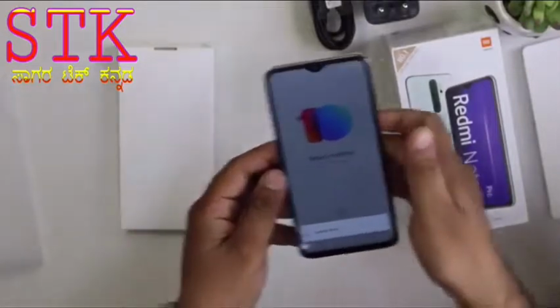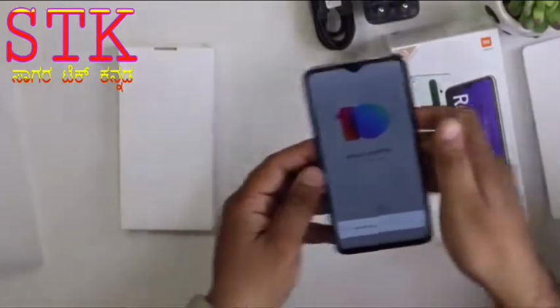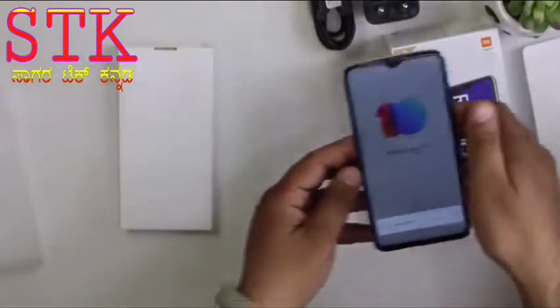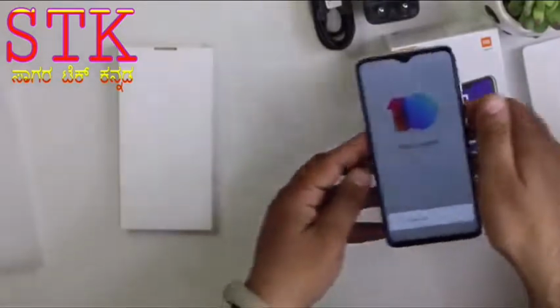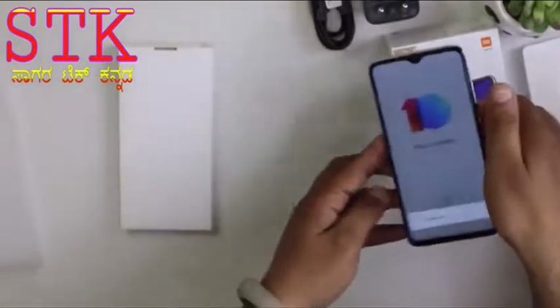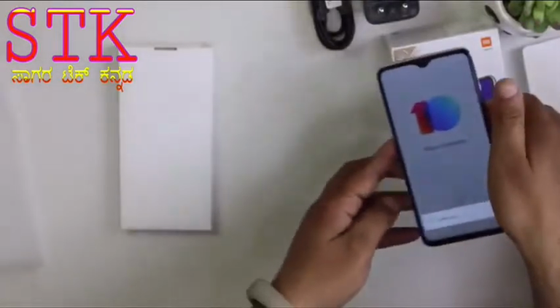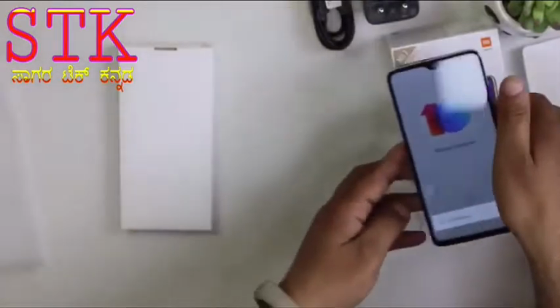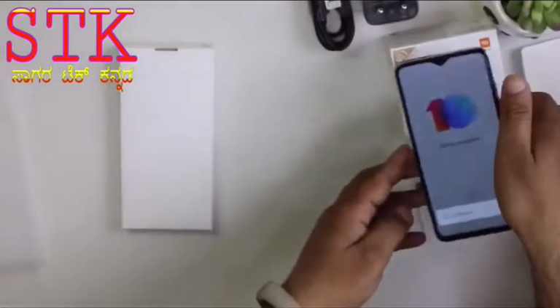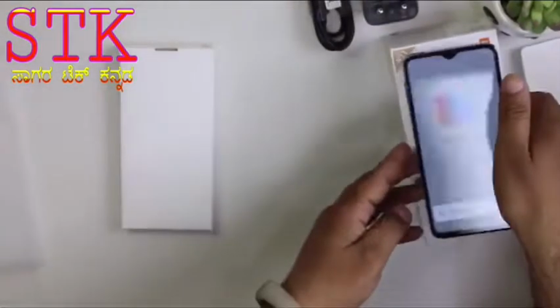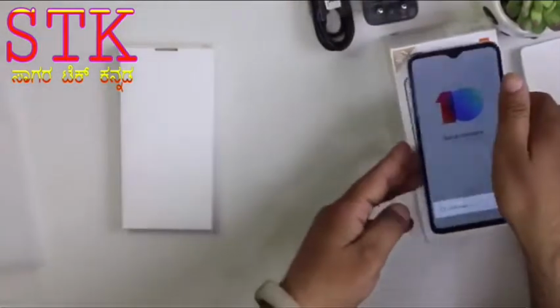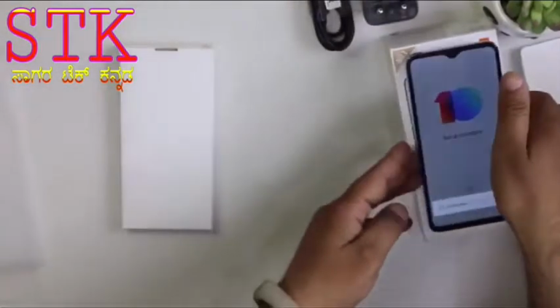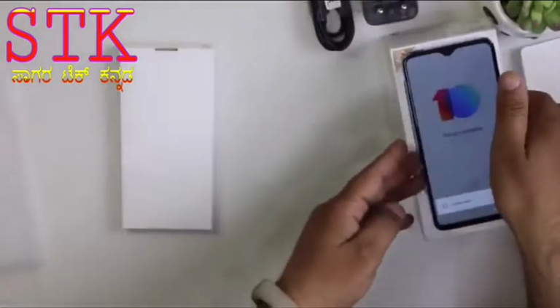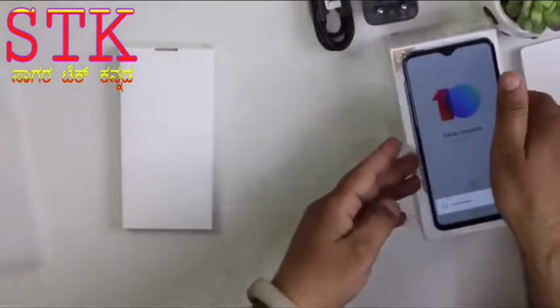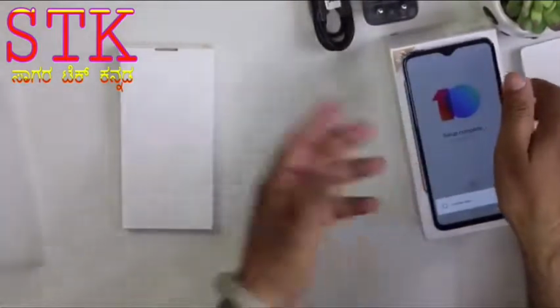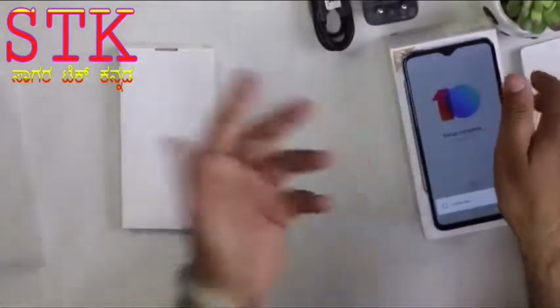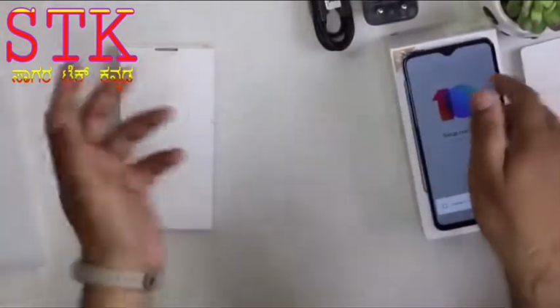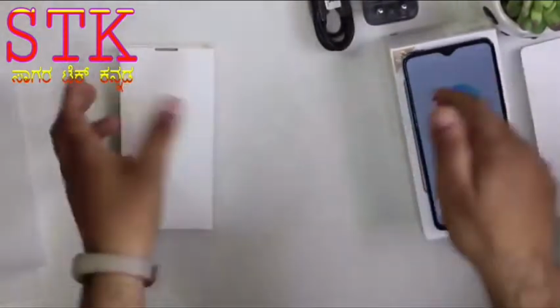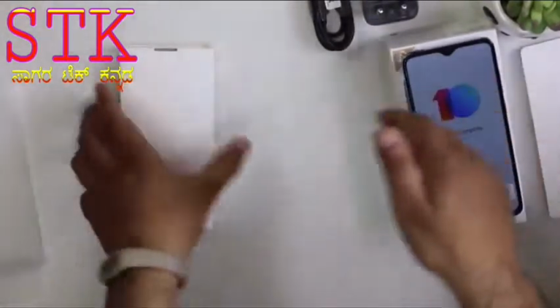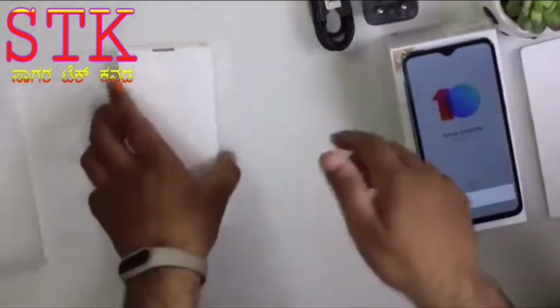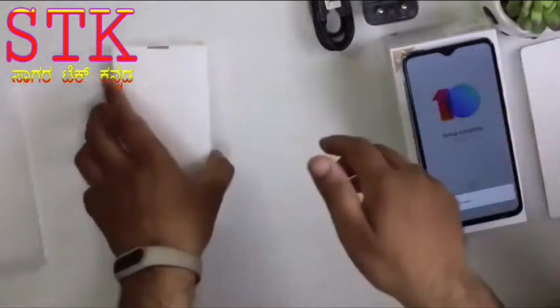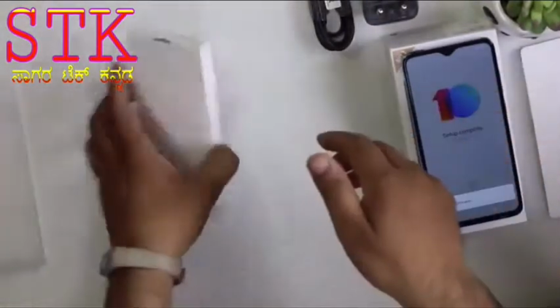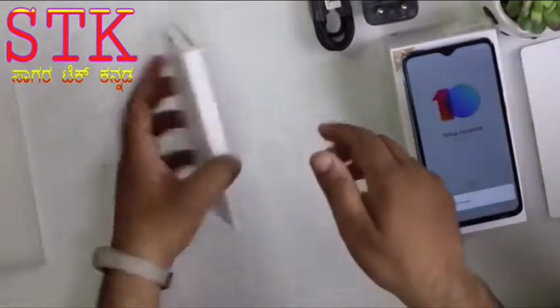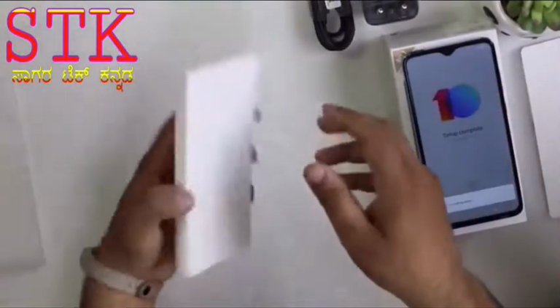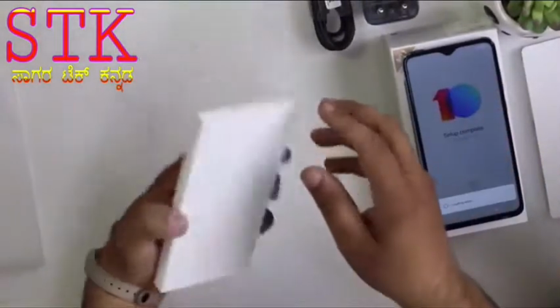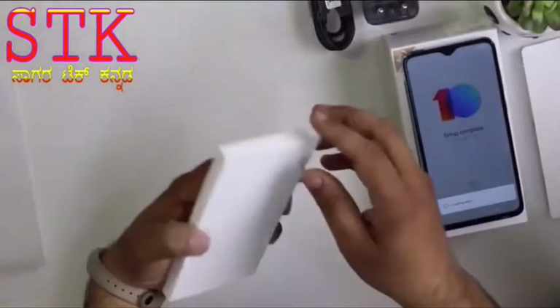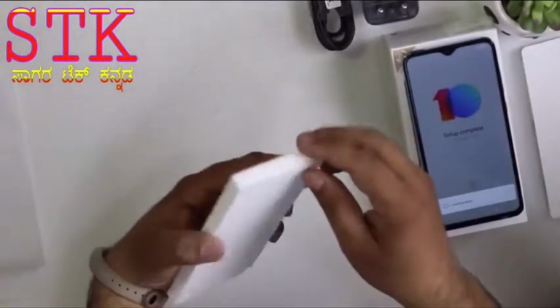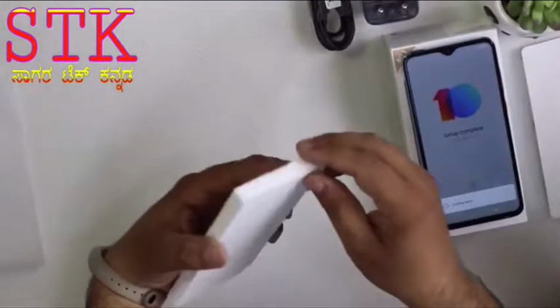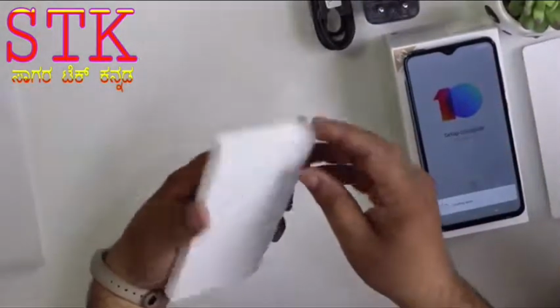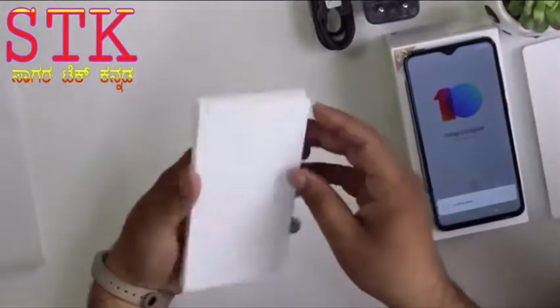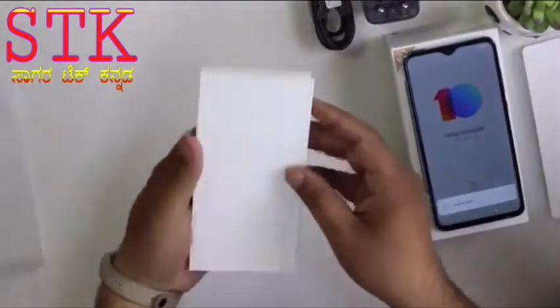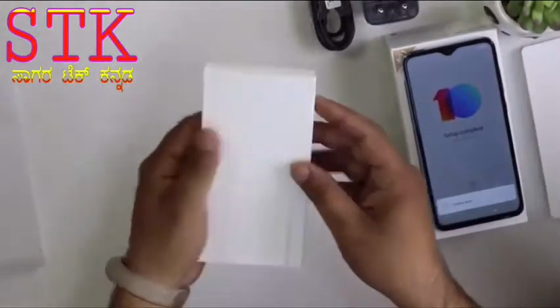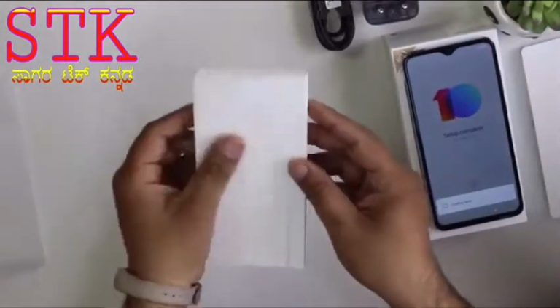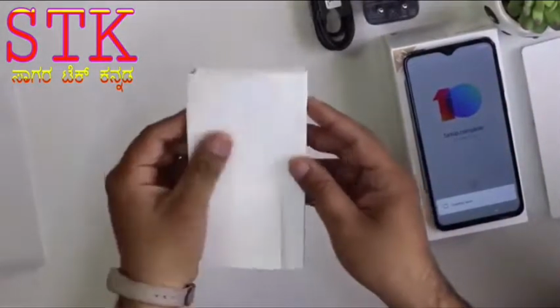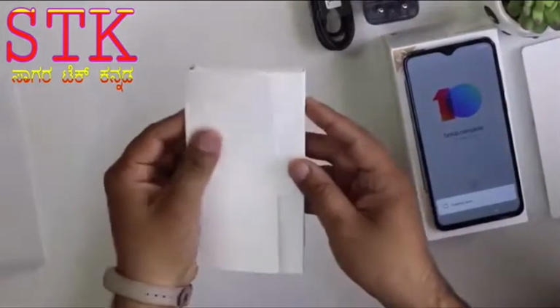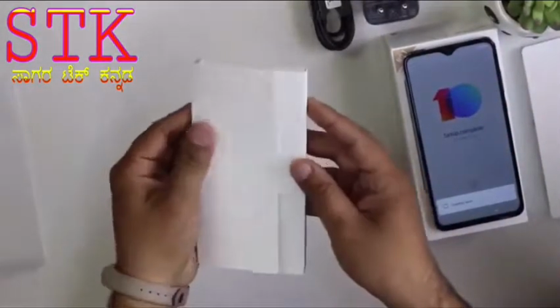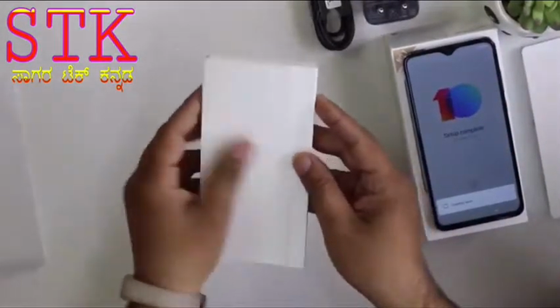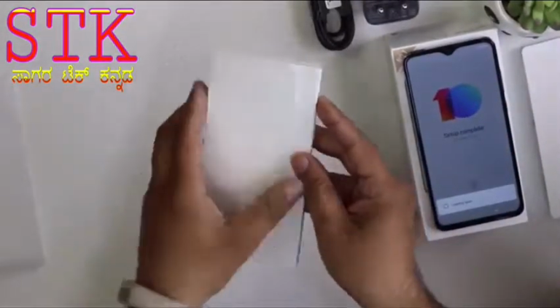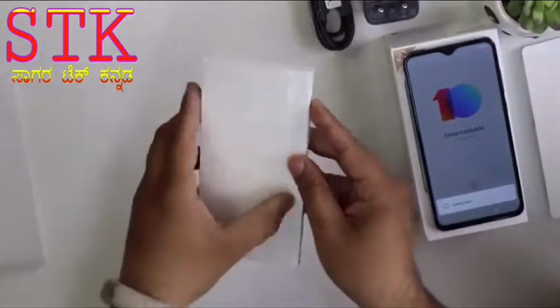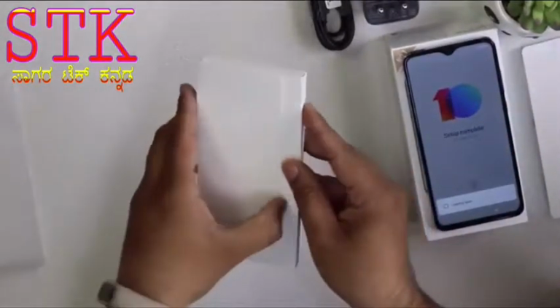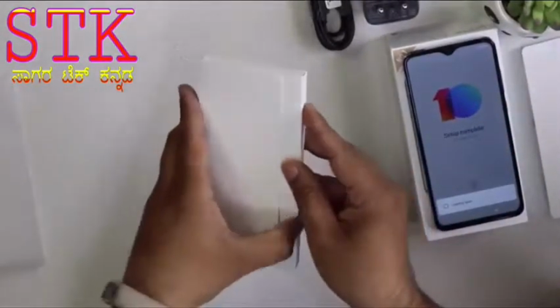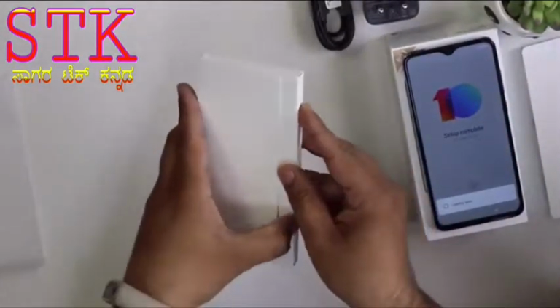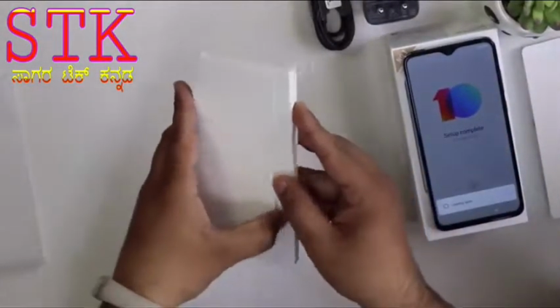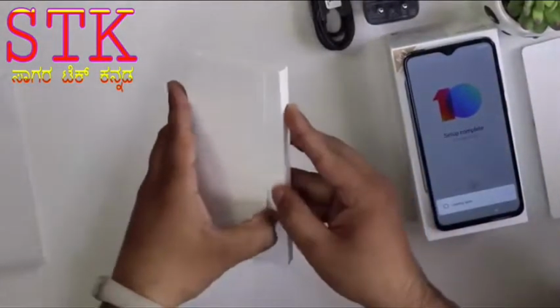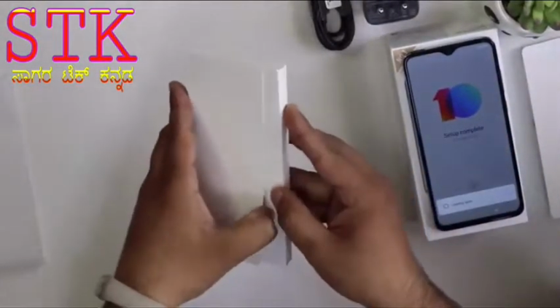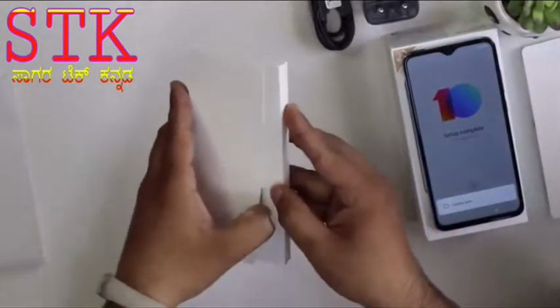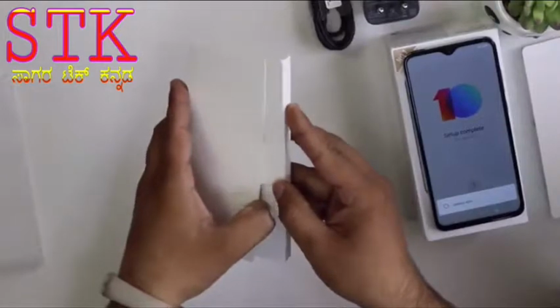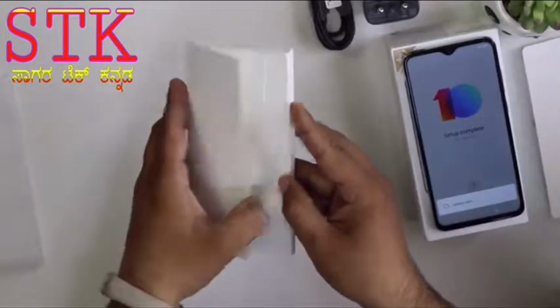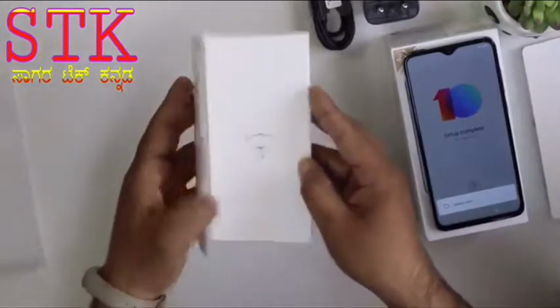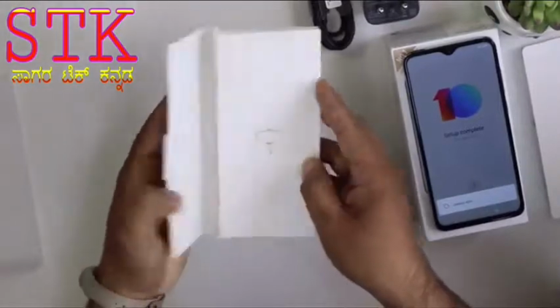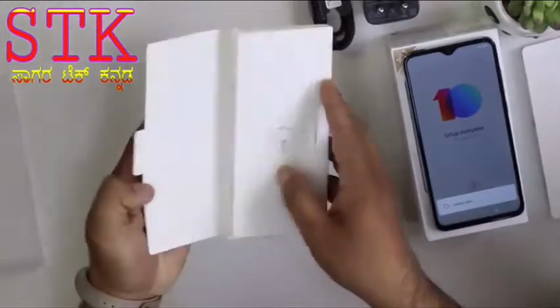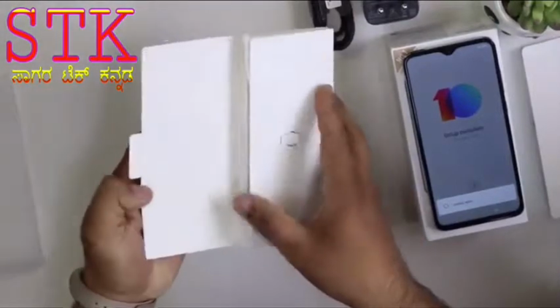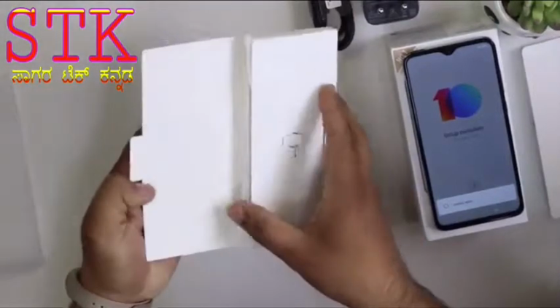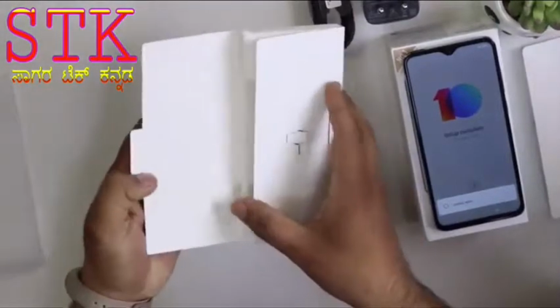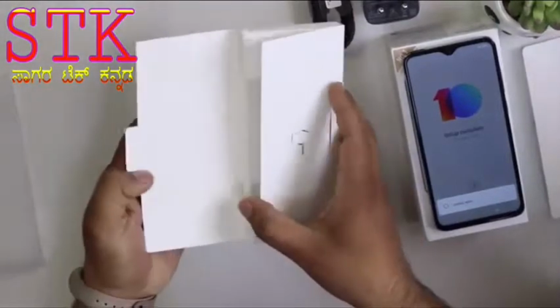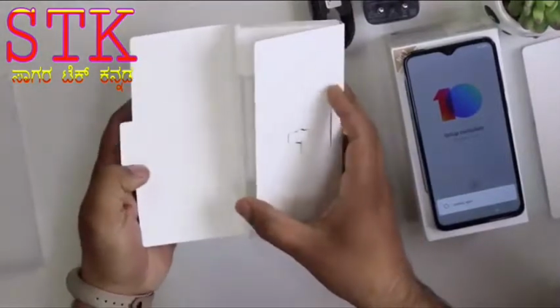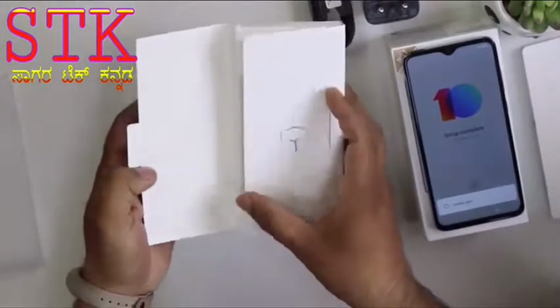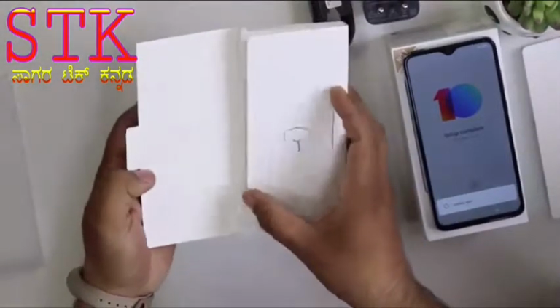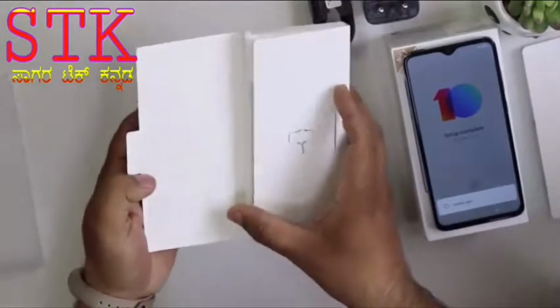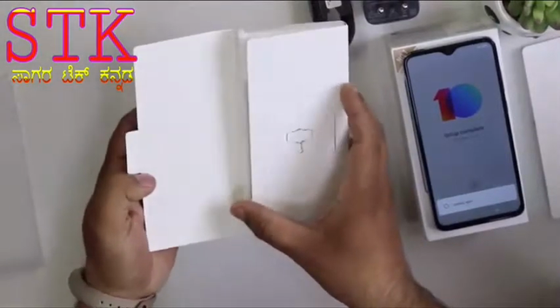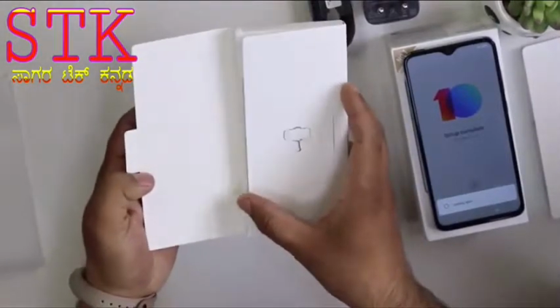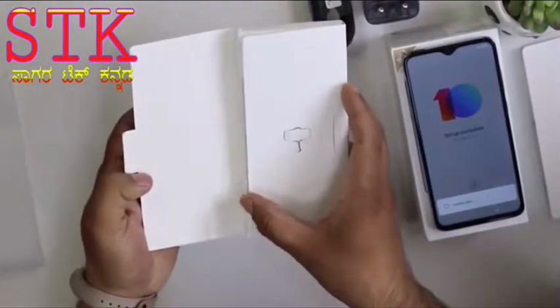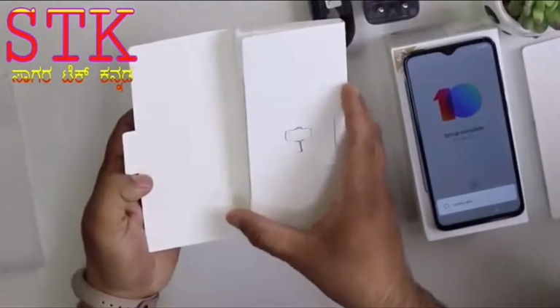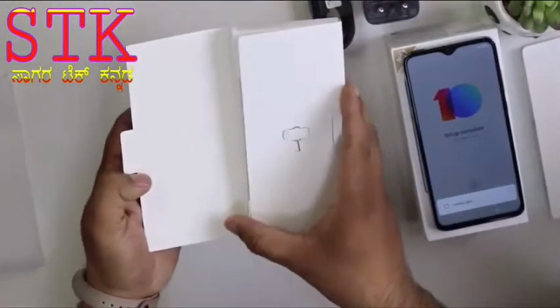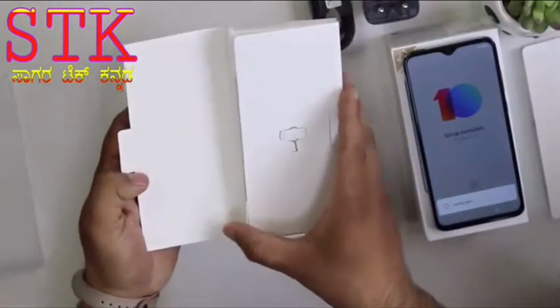MiUI 10 is running — setup. We have a SIM tray tool included in the box.